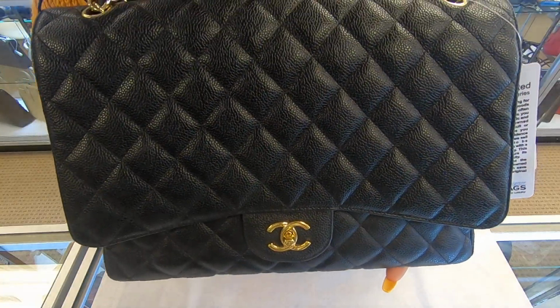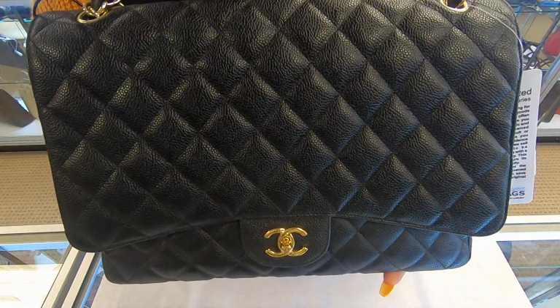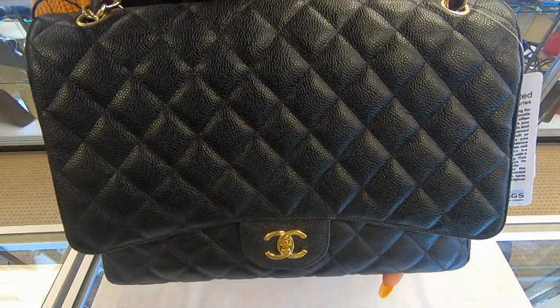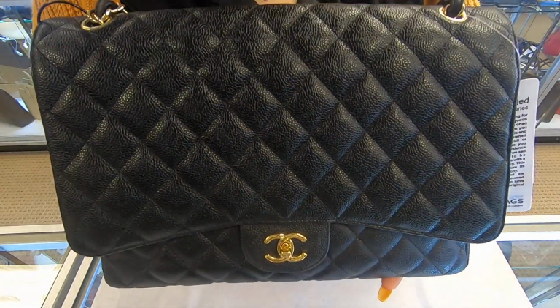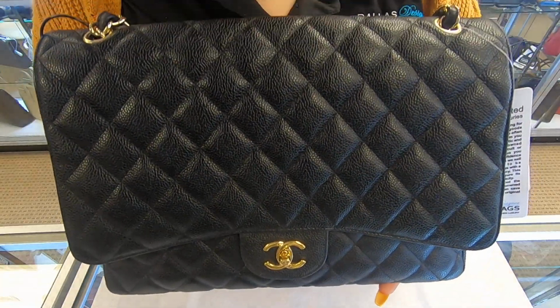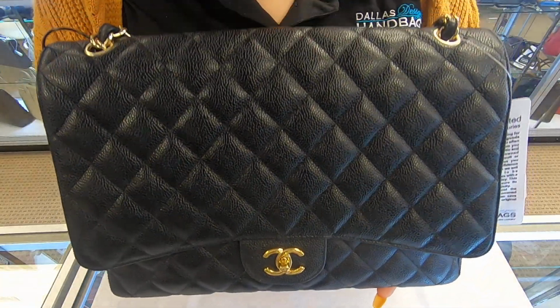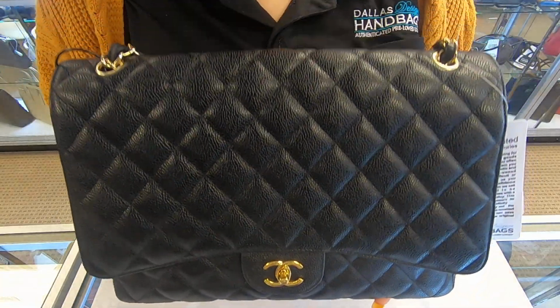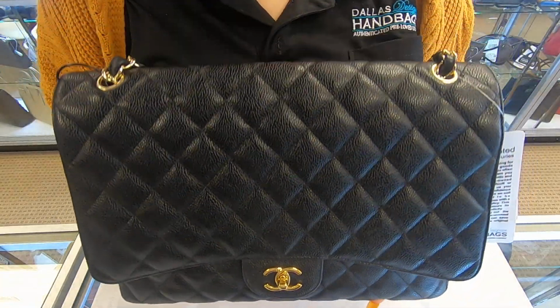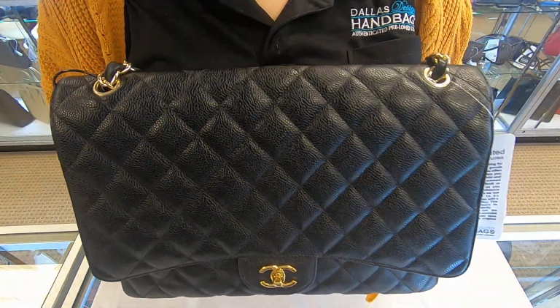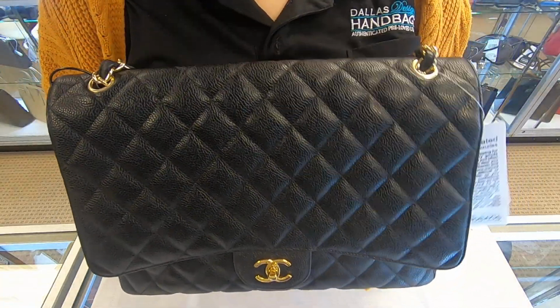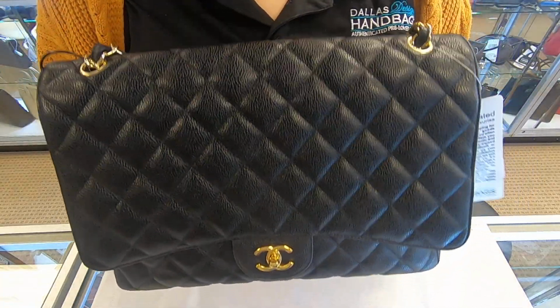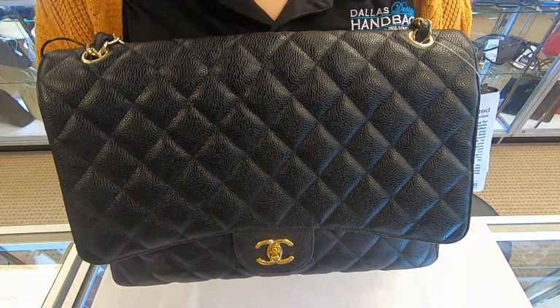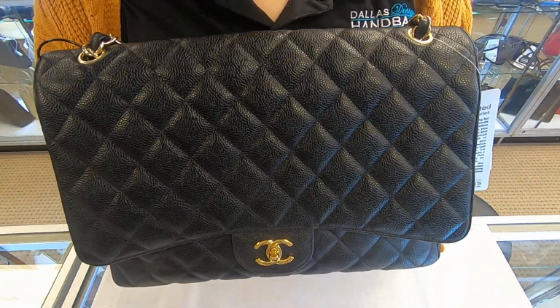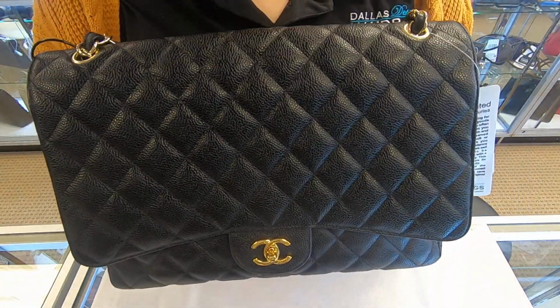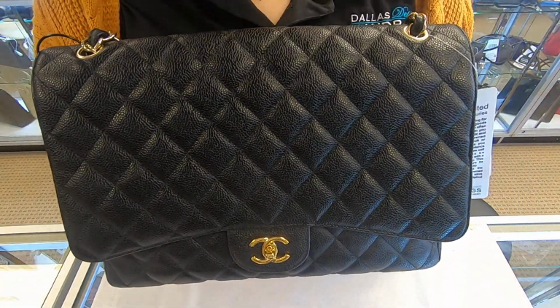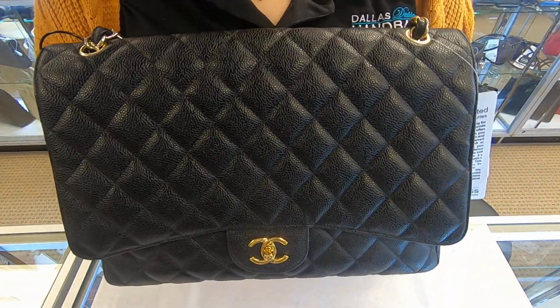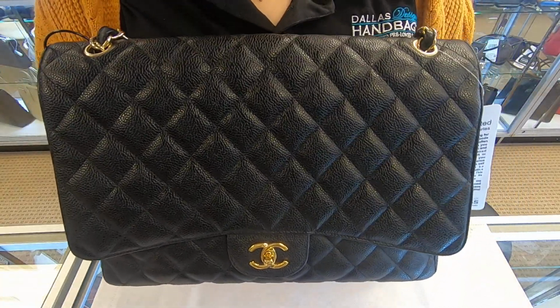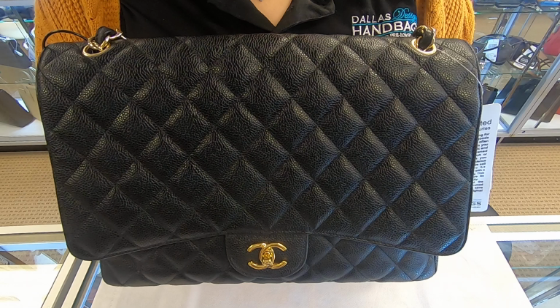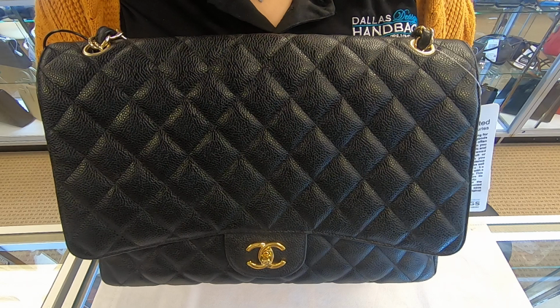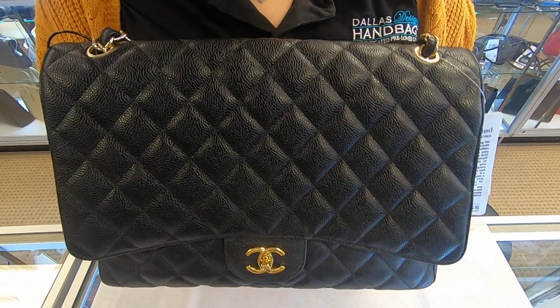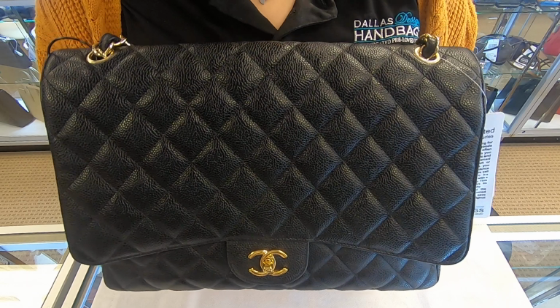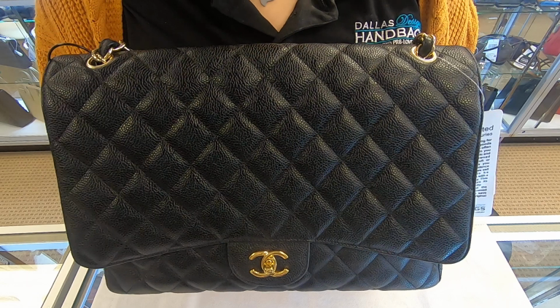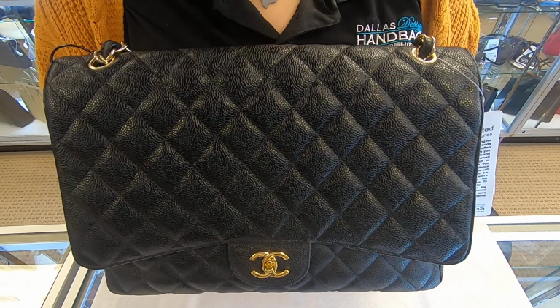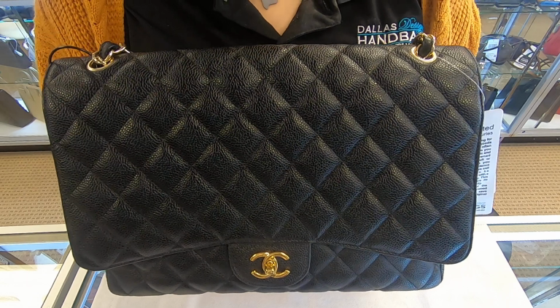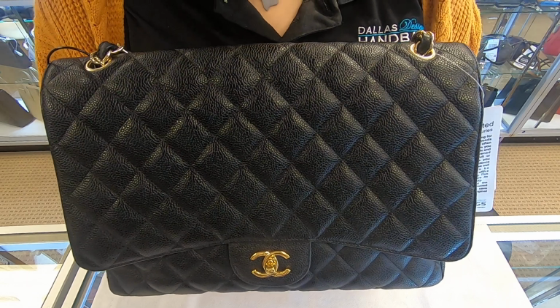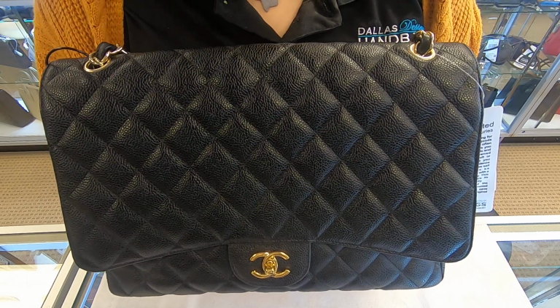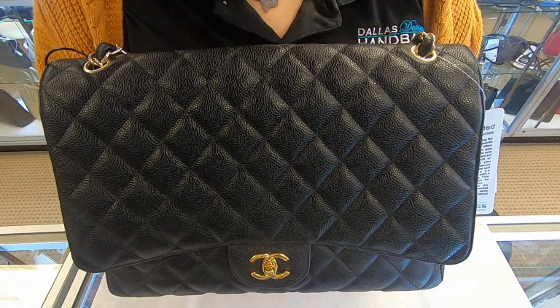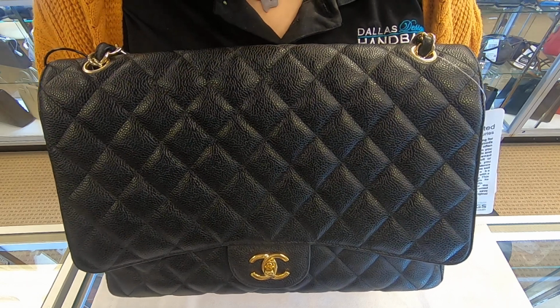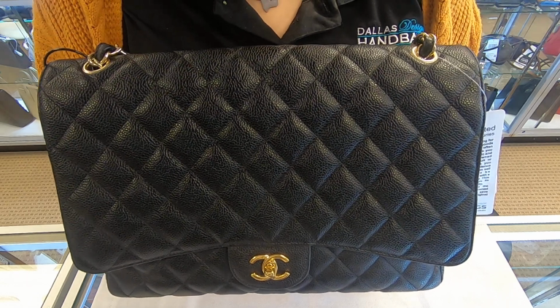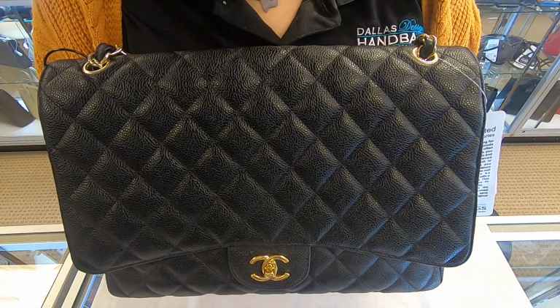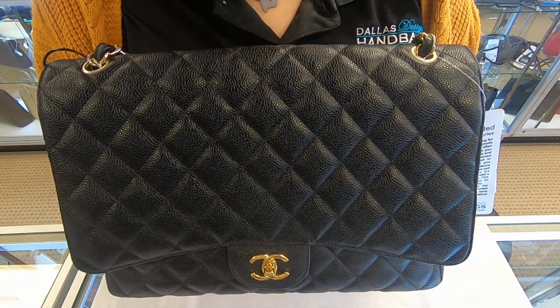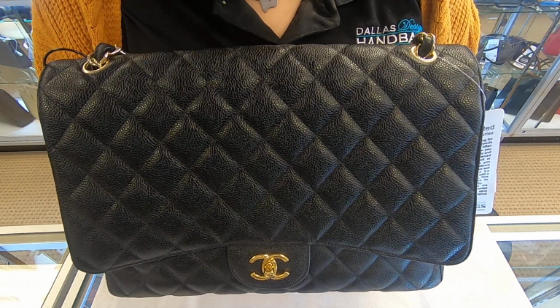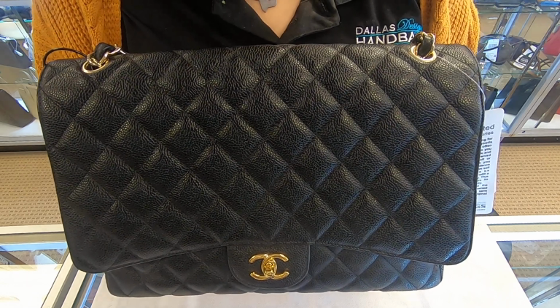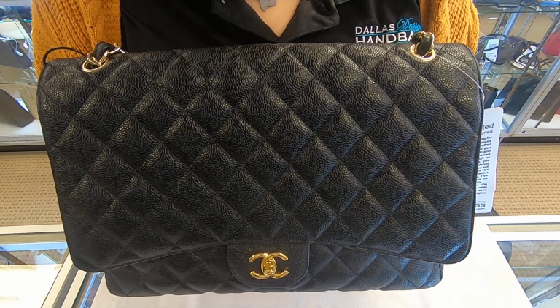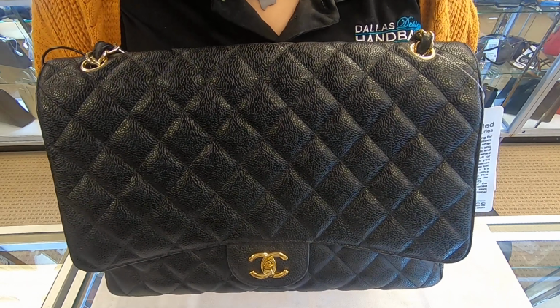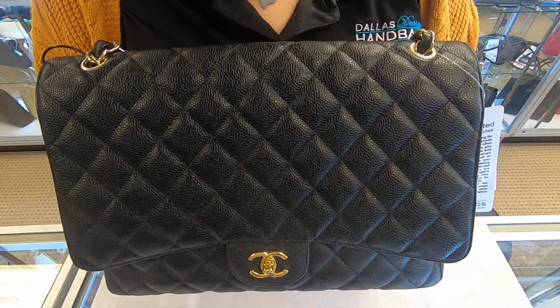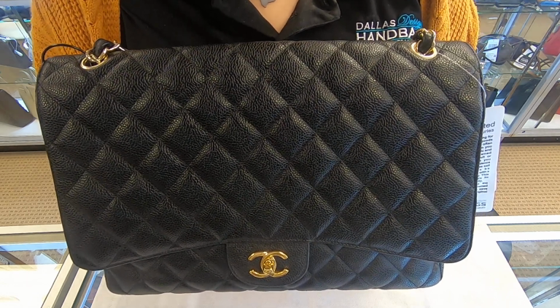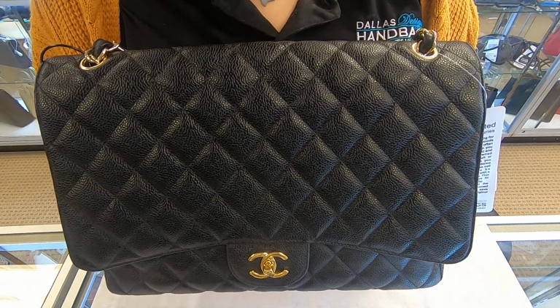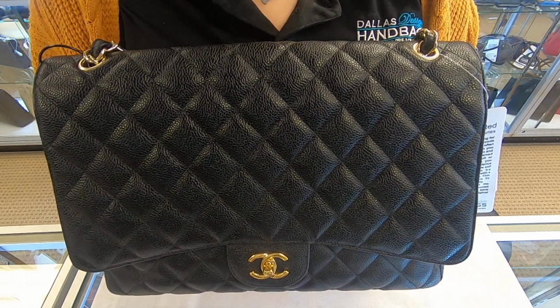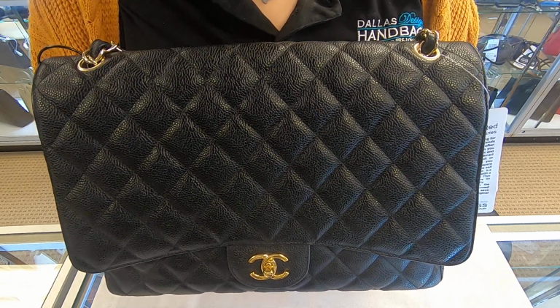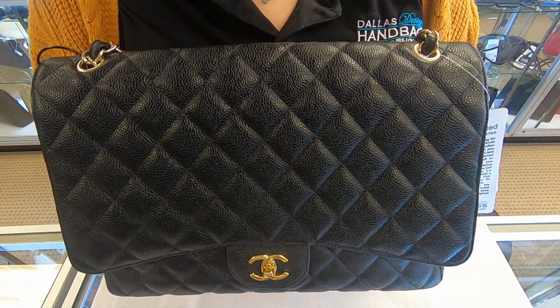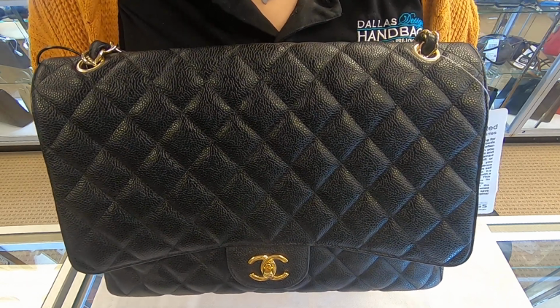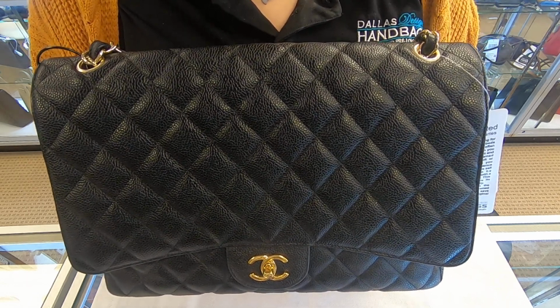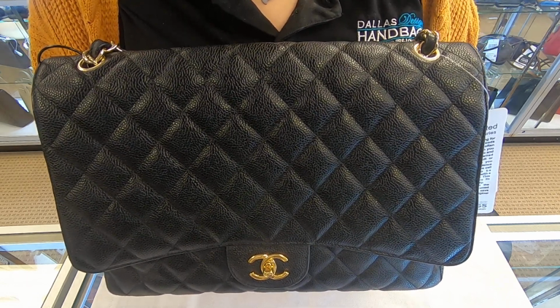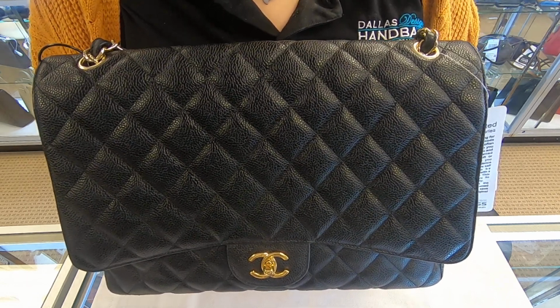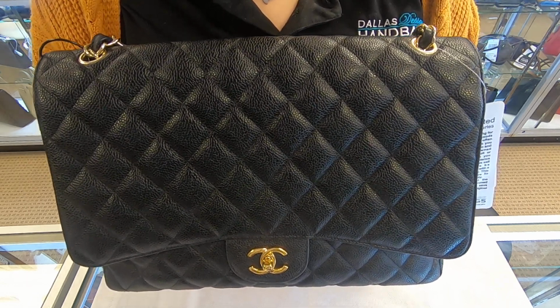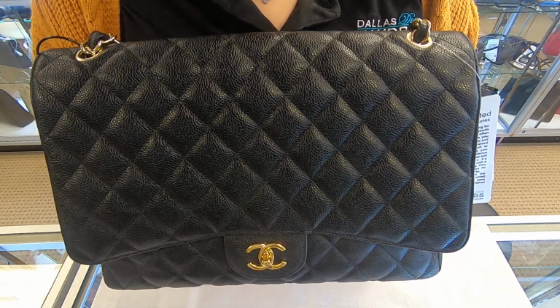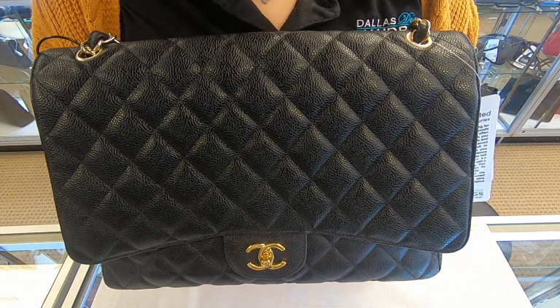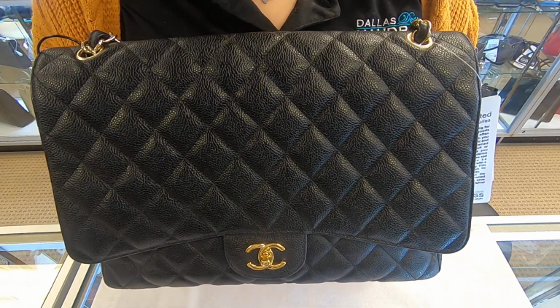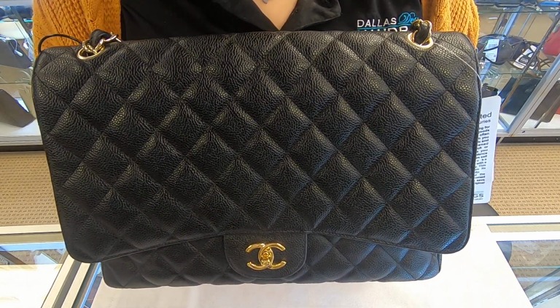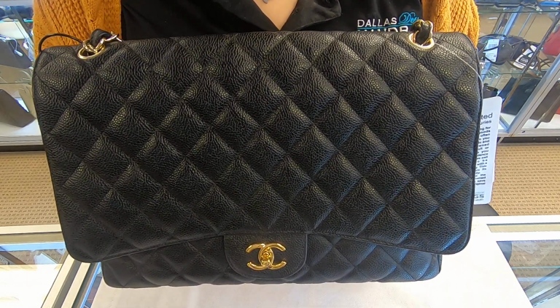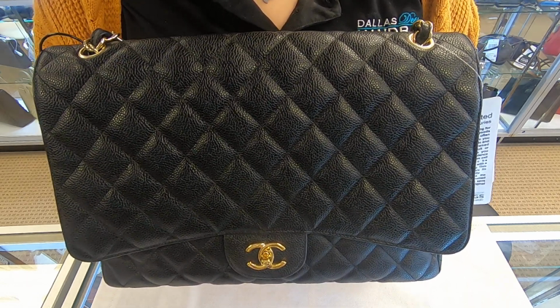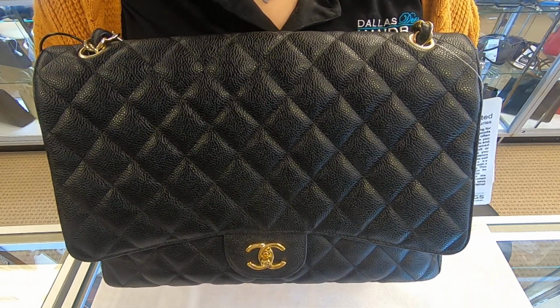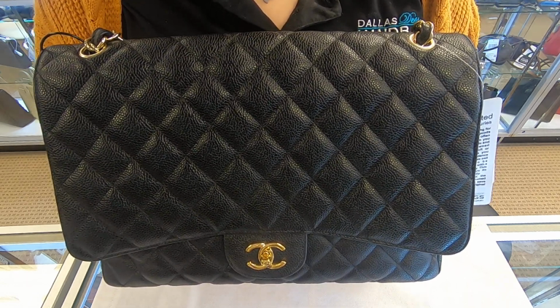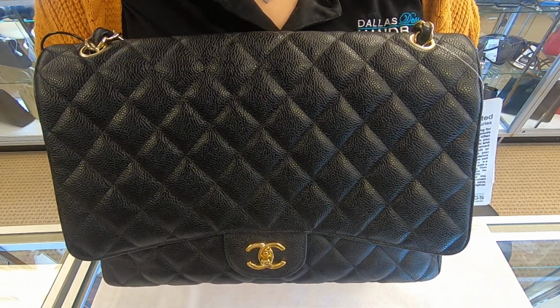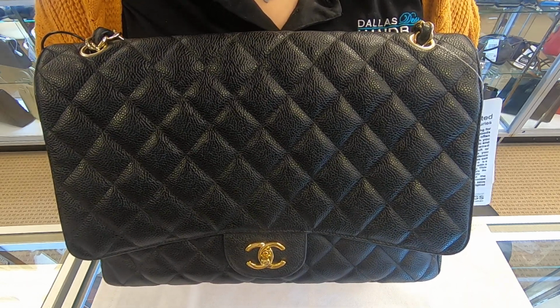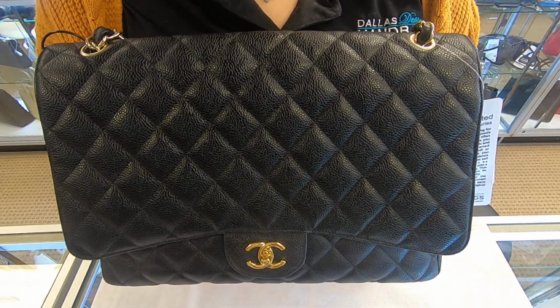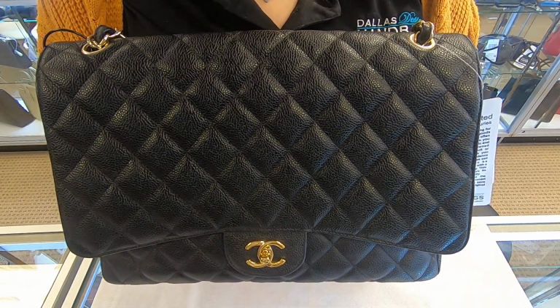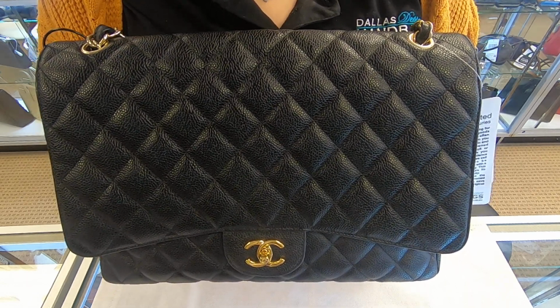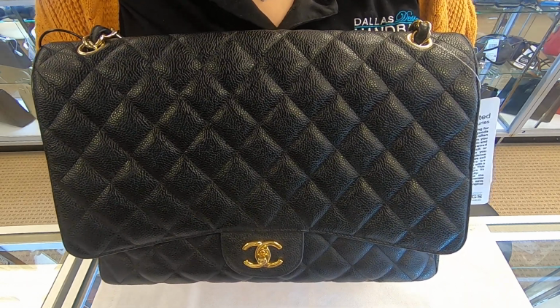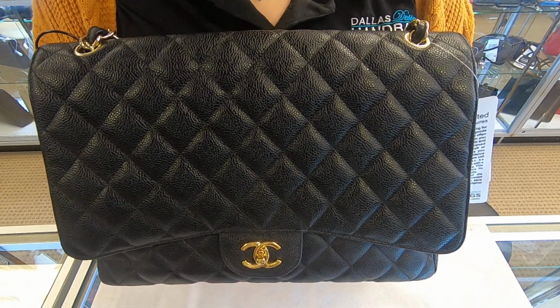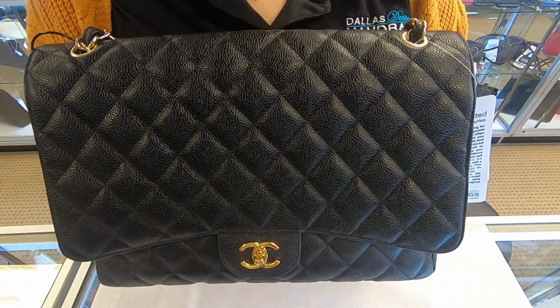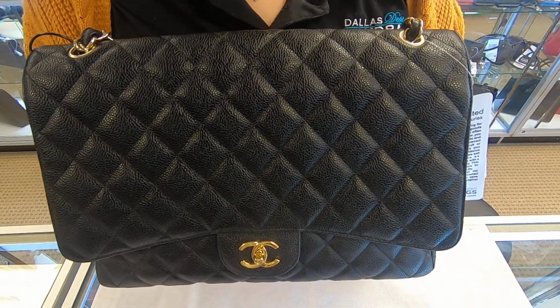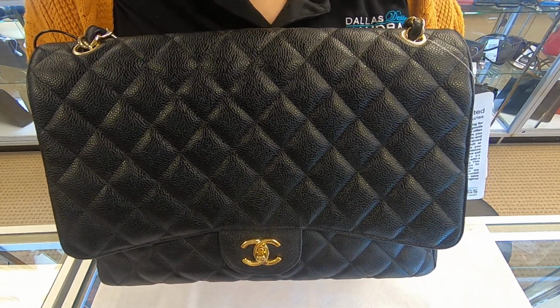You can find this item on our website at dallasdesignerhandbags.com. This is it for today's video, thanks for watching.